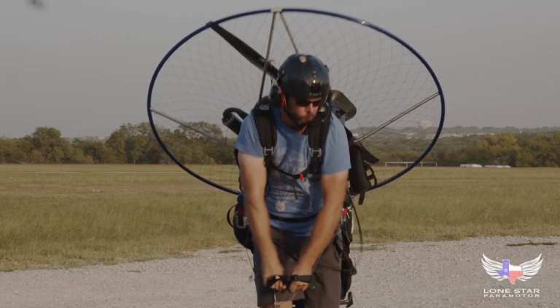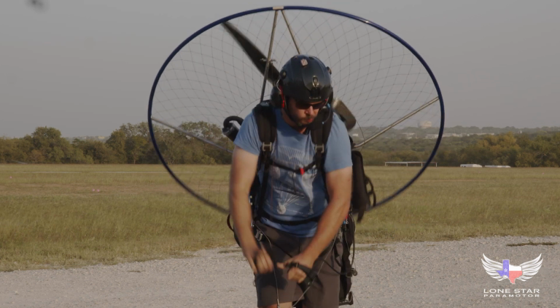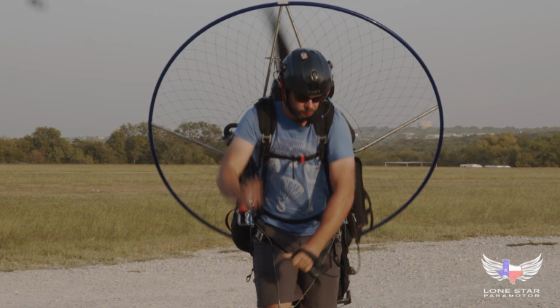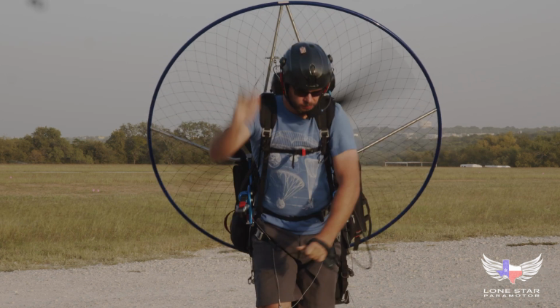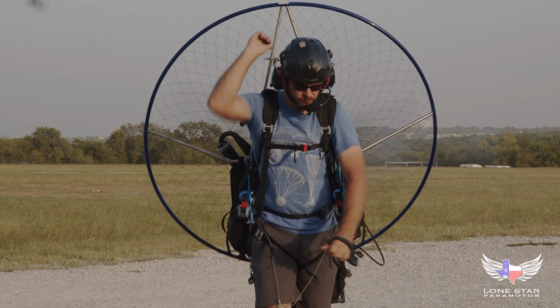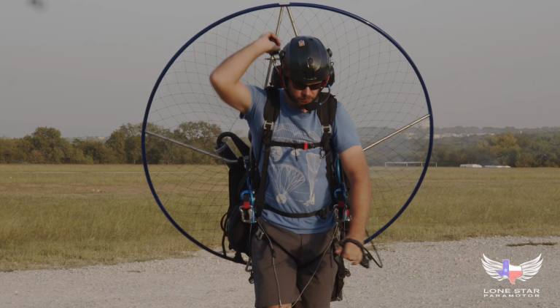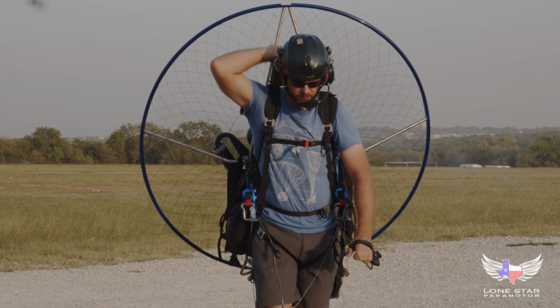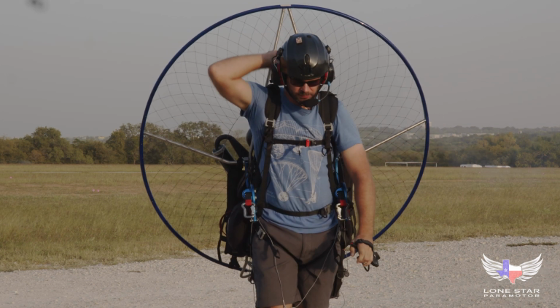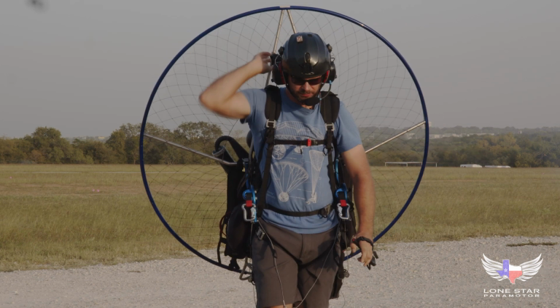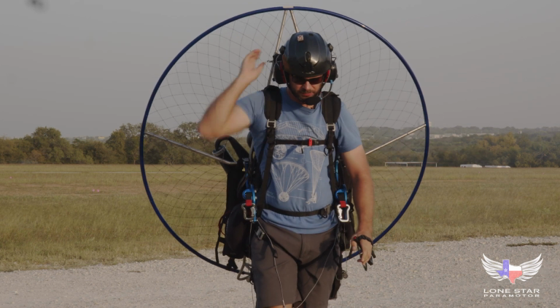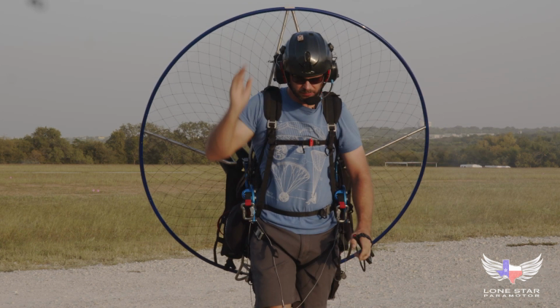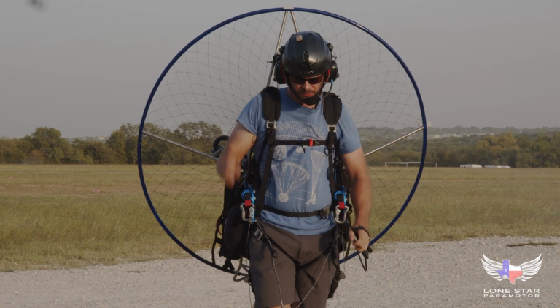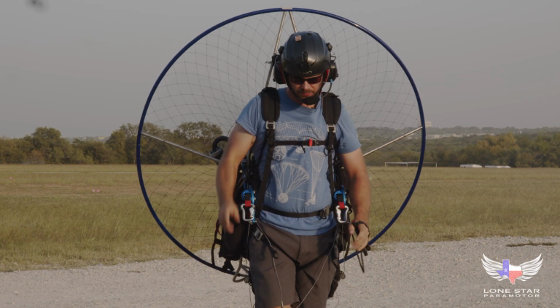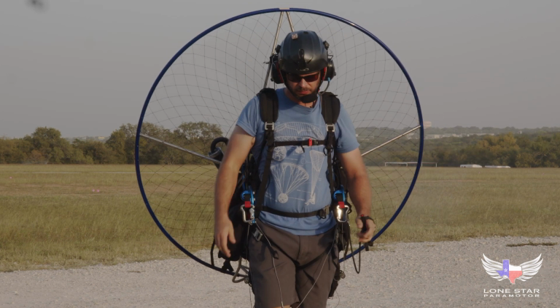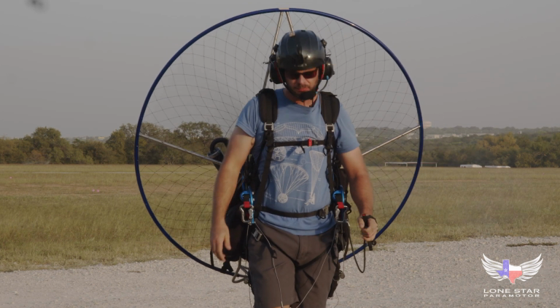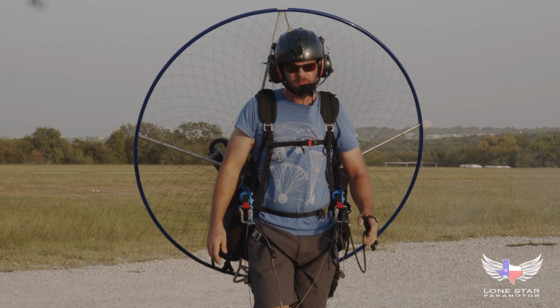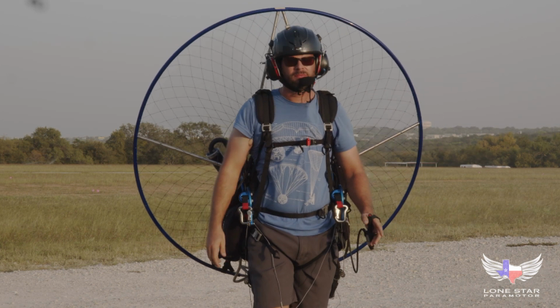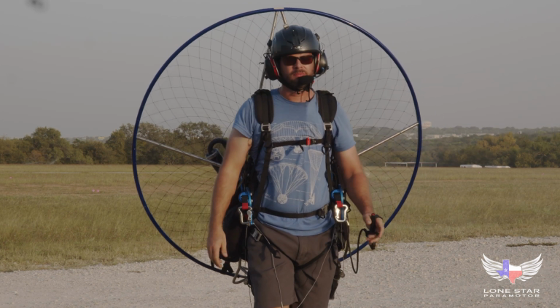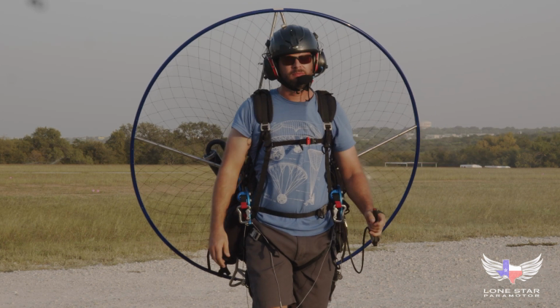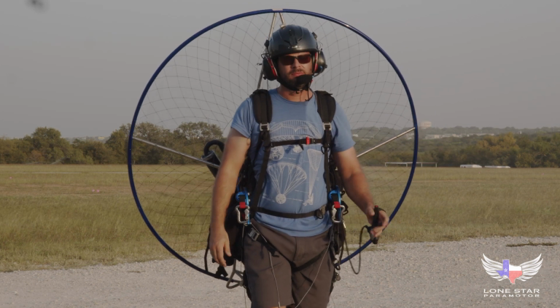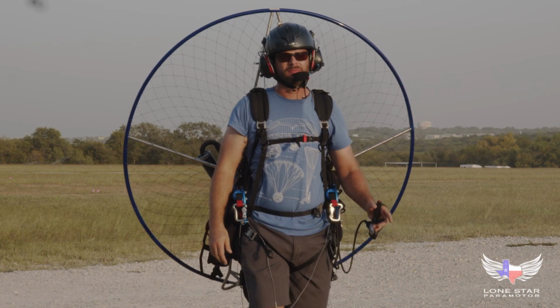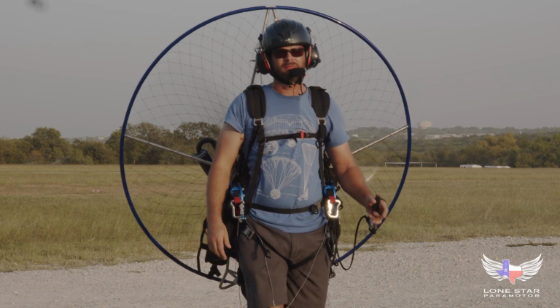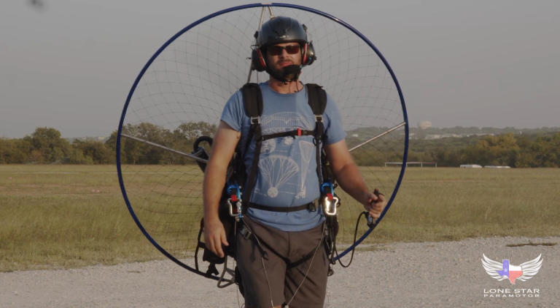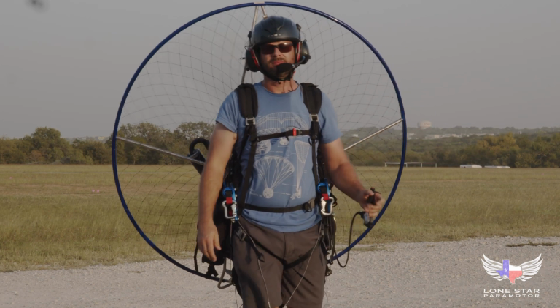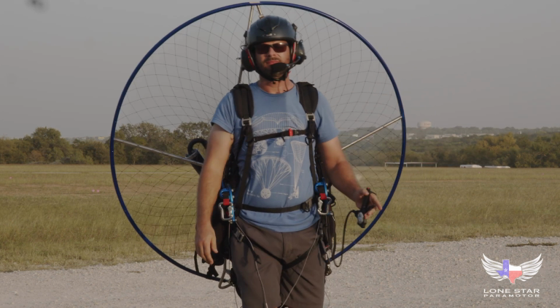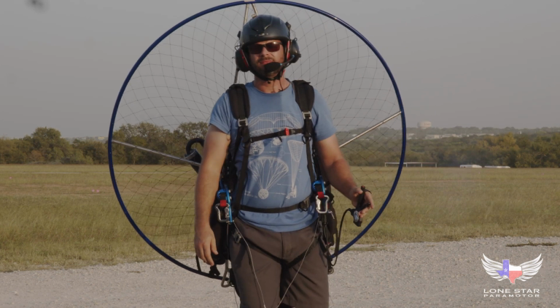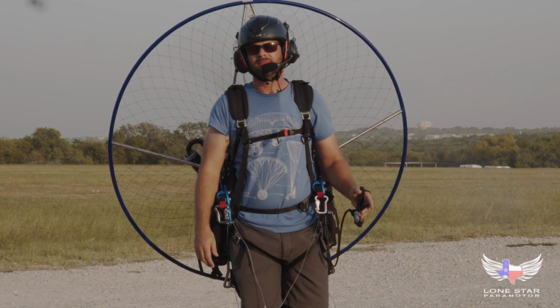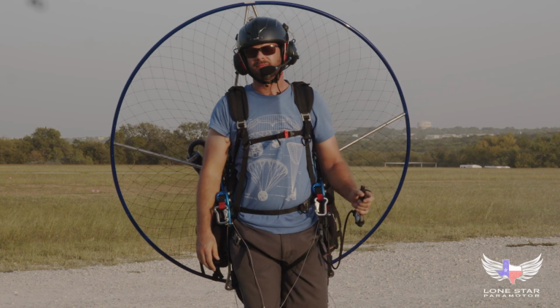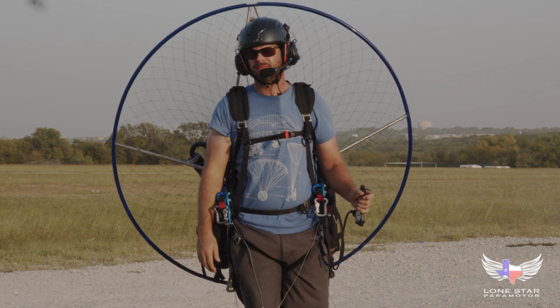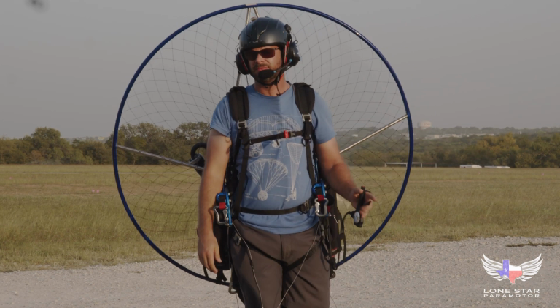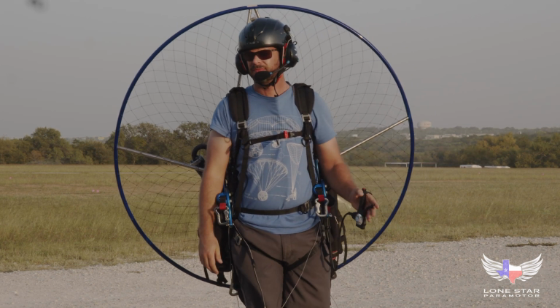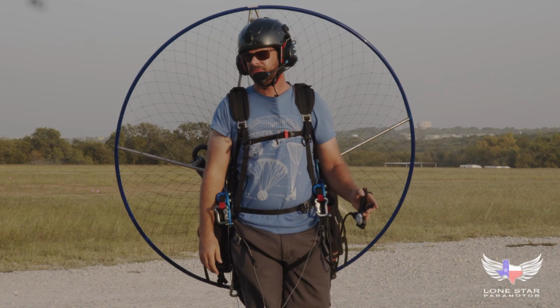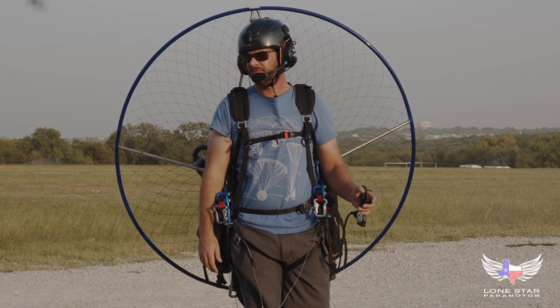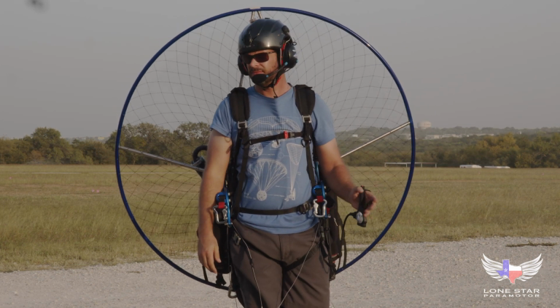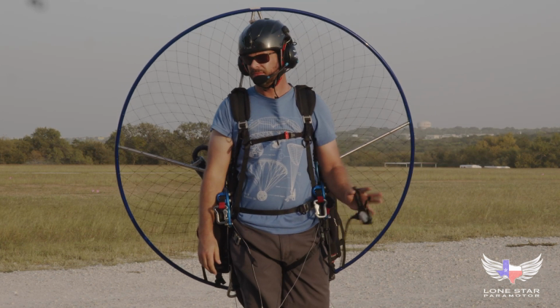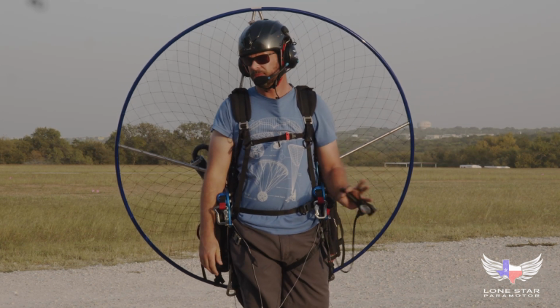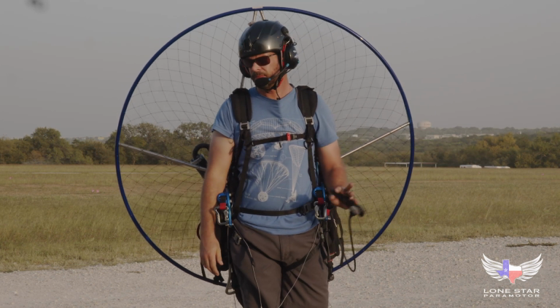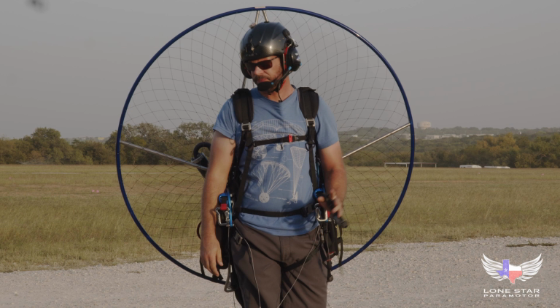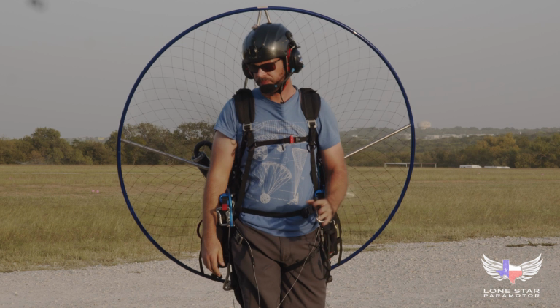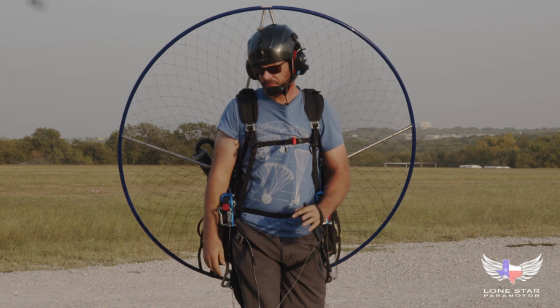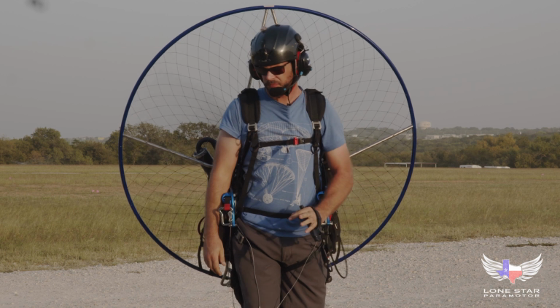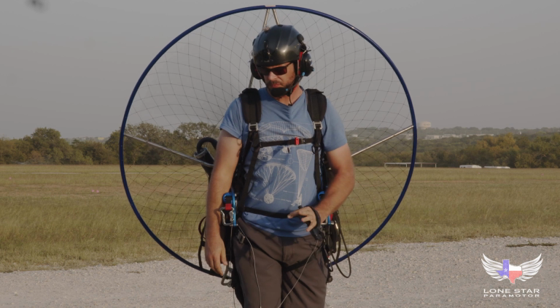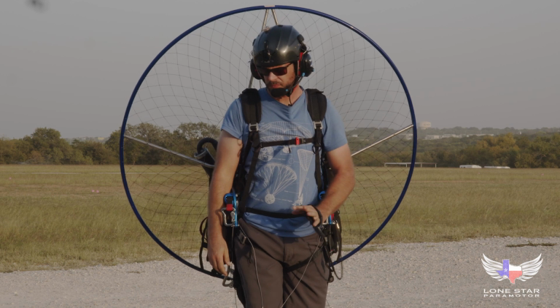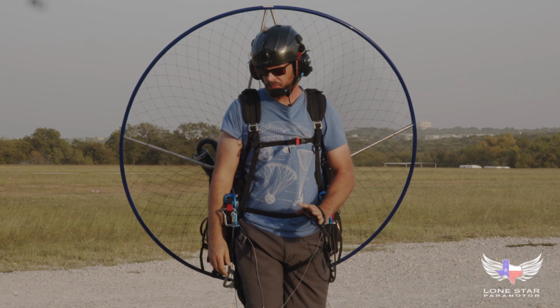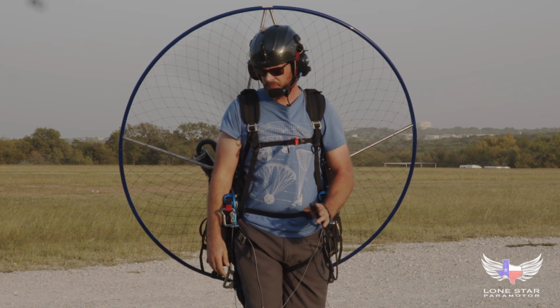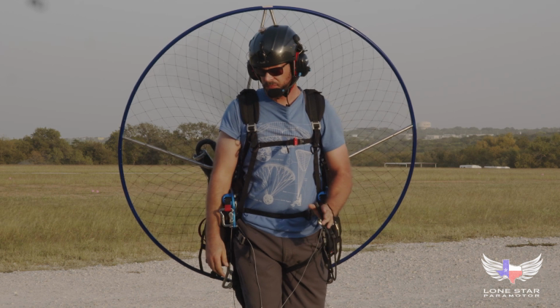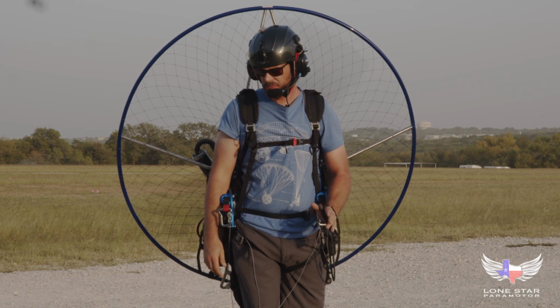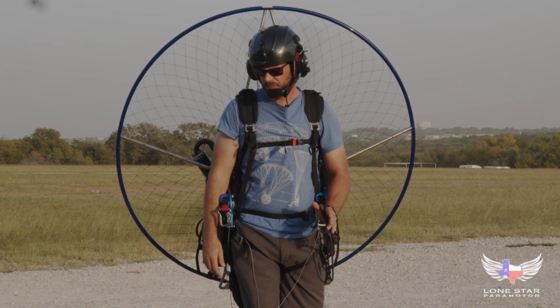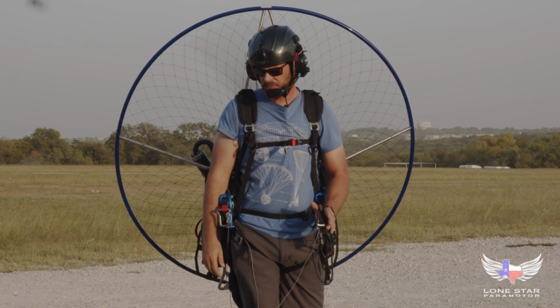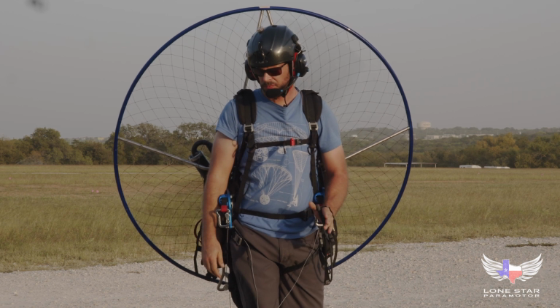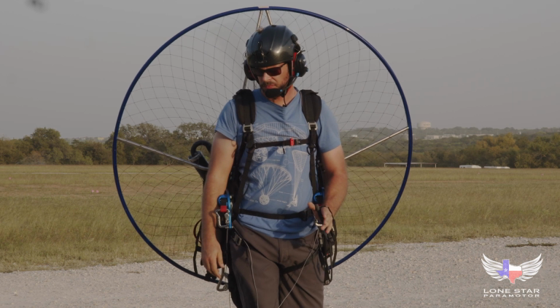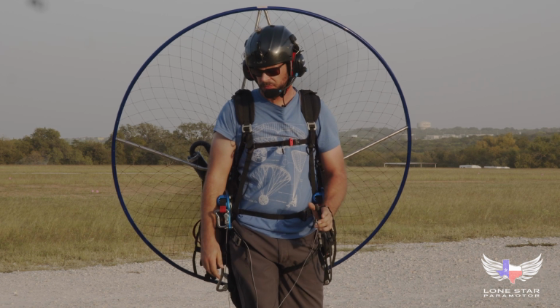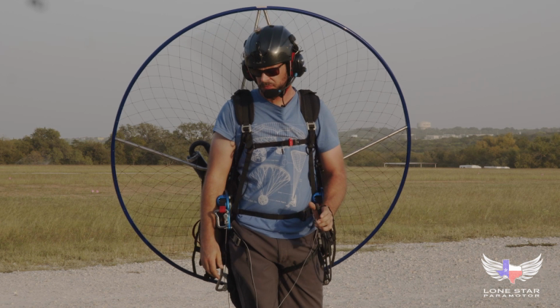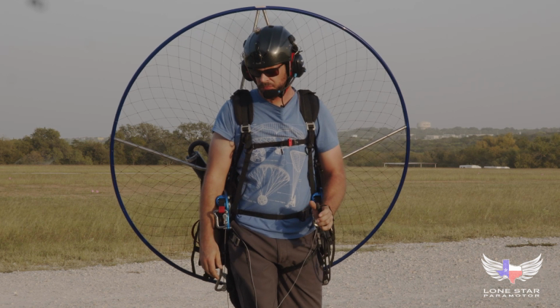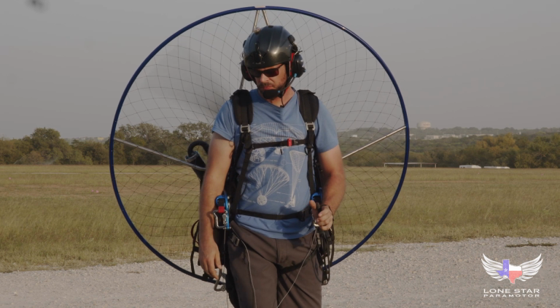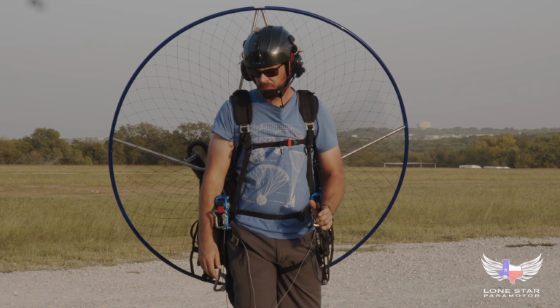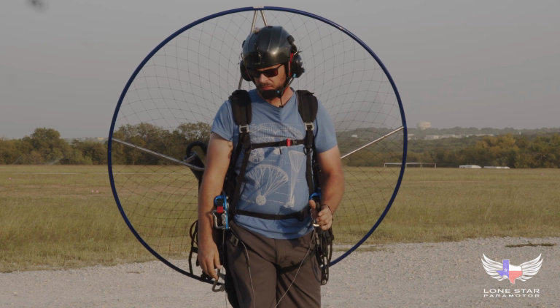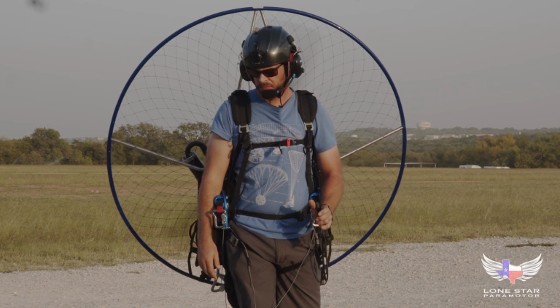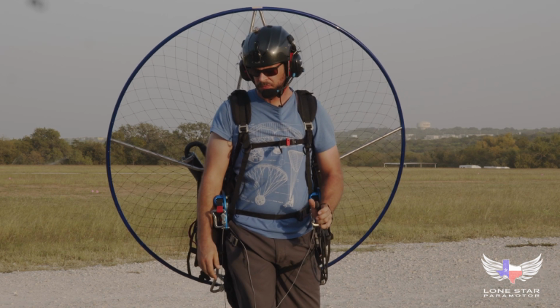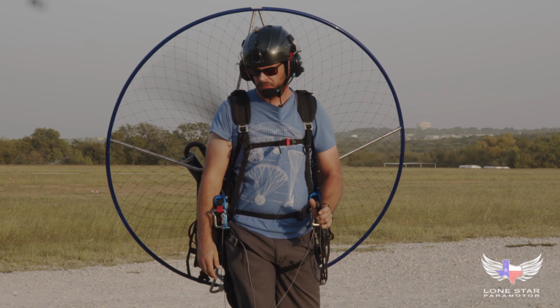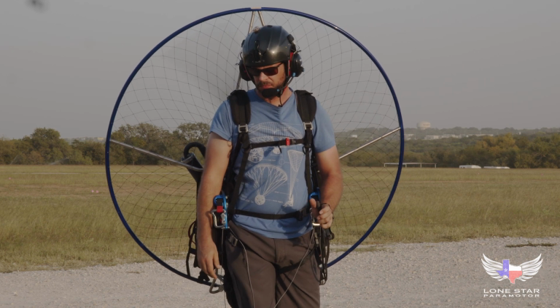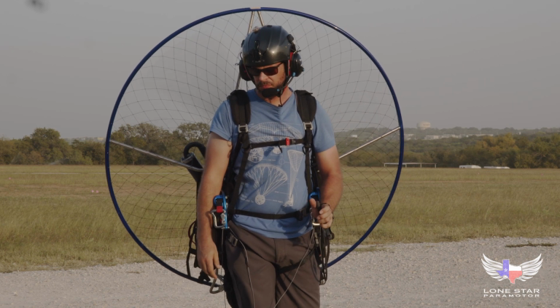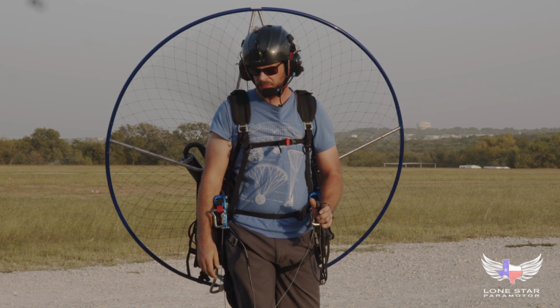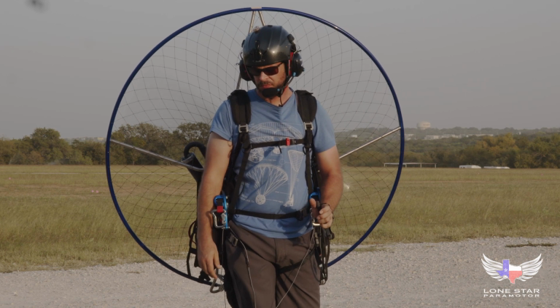Make sure to swing the prop on your back and feel for abnormal vibrations. If it doesn't feel right, you need to balance your prop — we'll show you how to do that in an upcoming video.